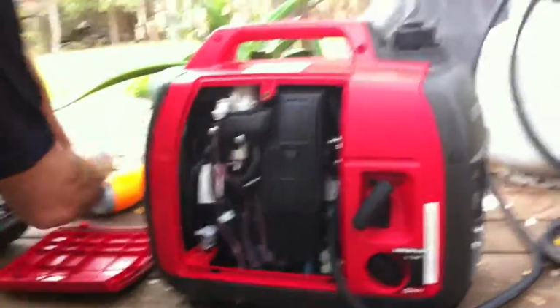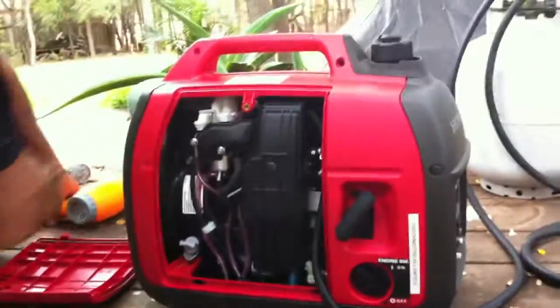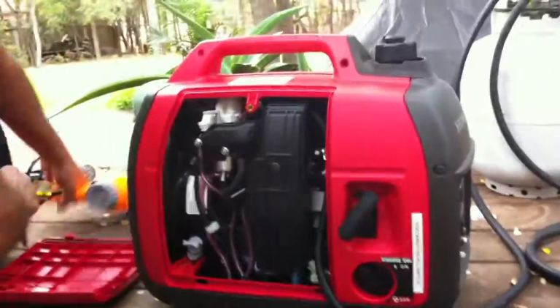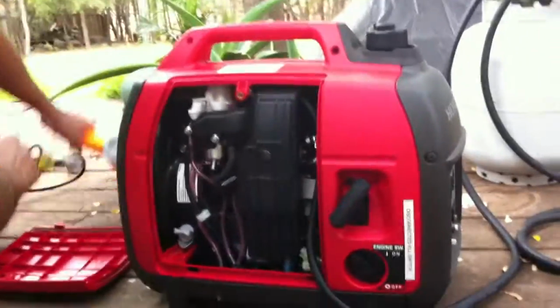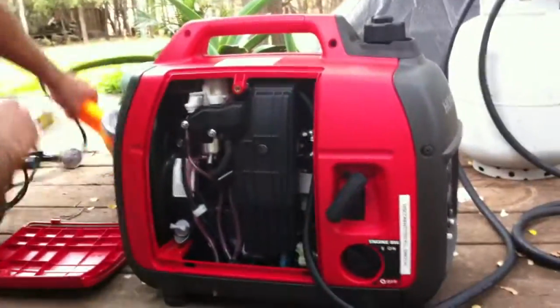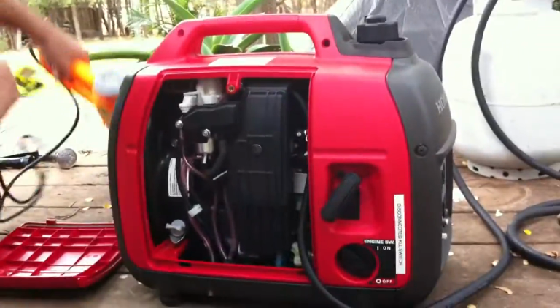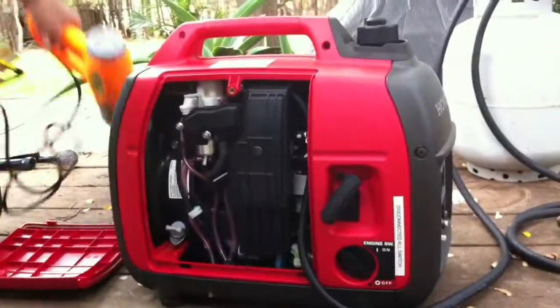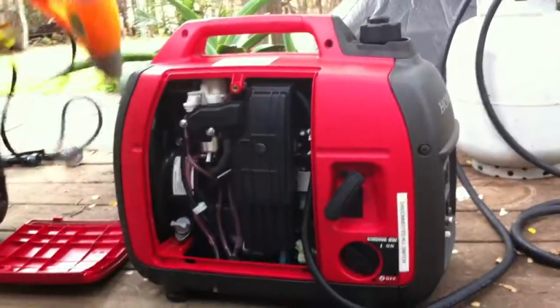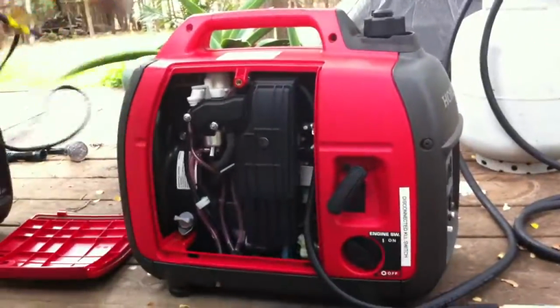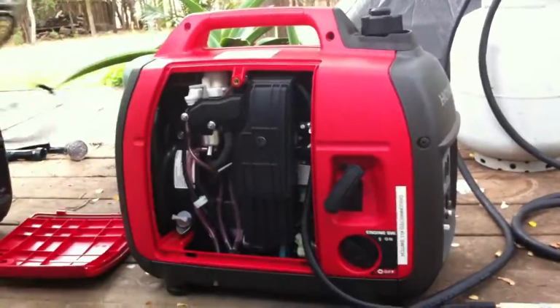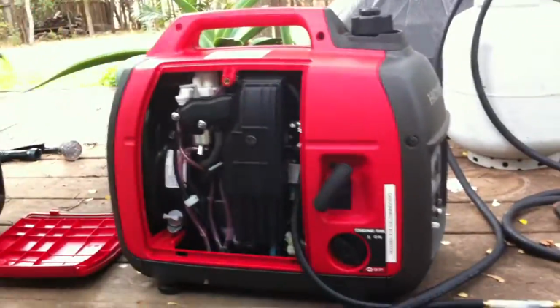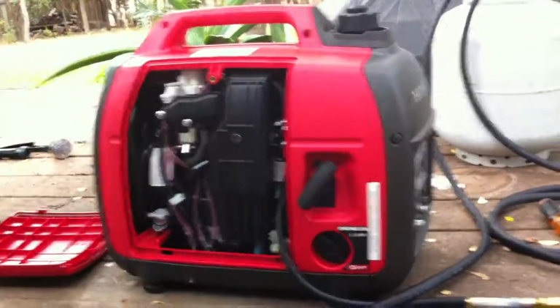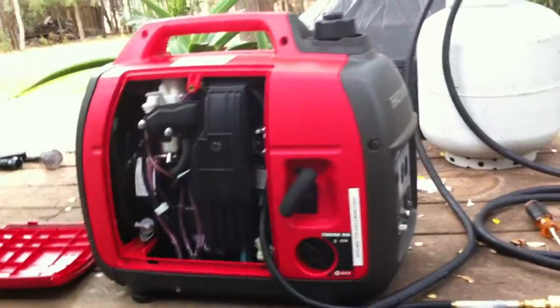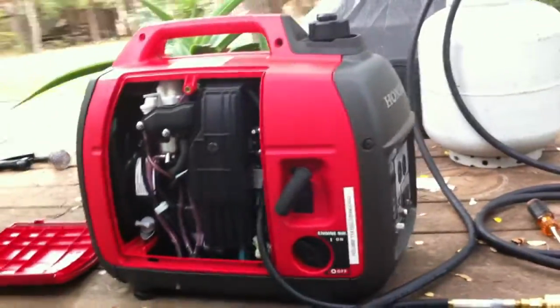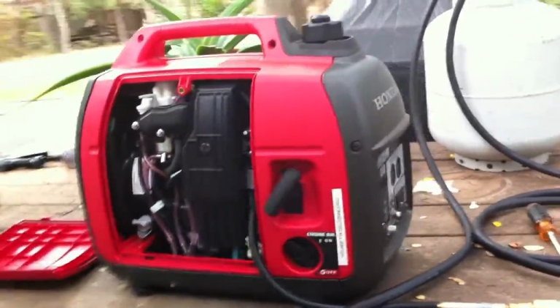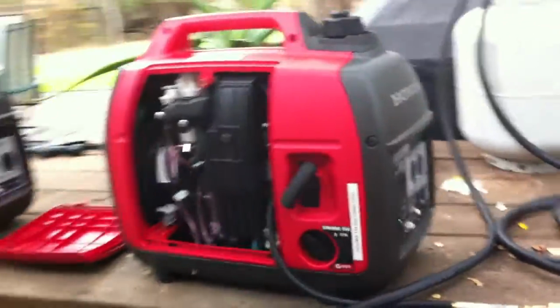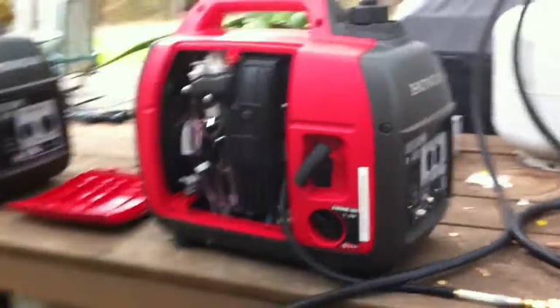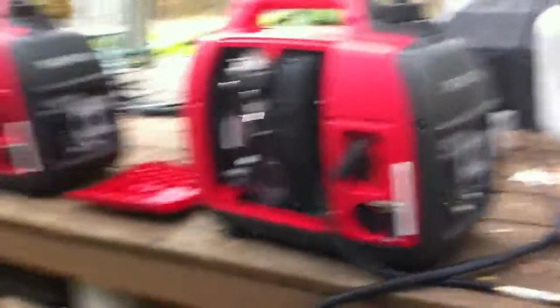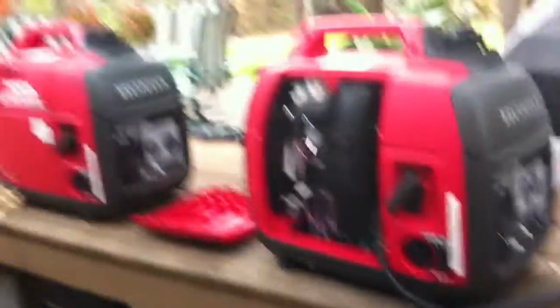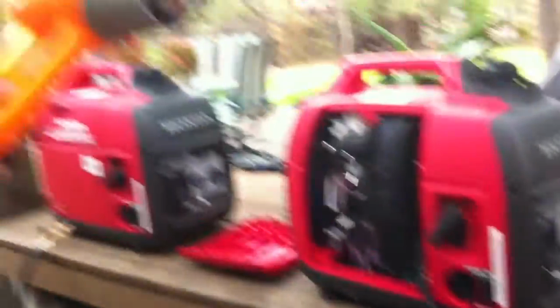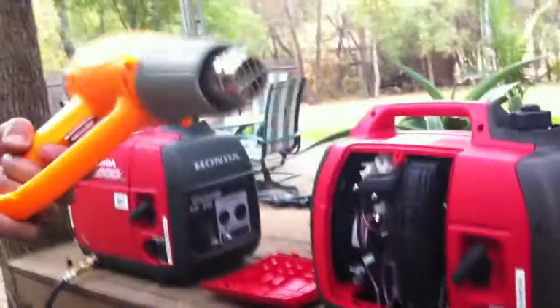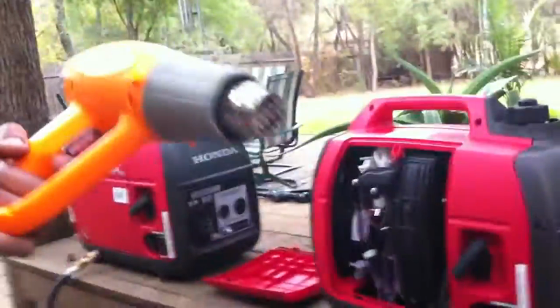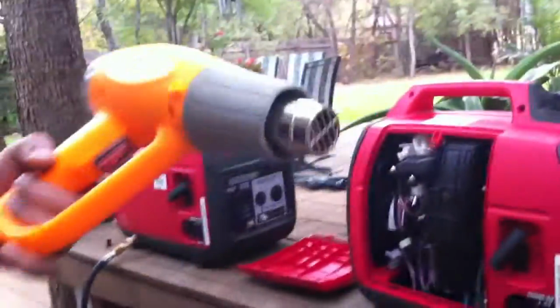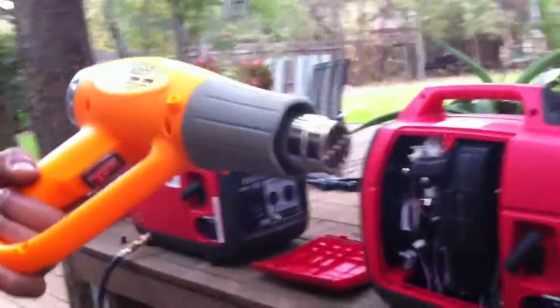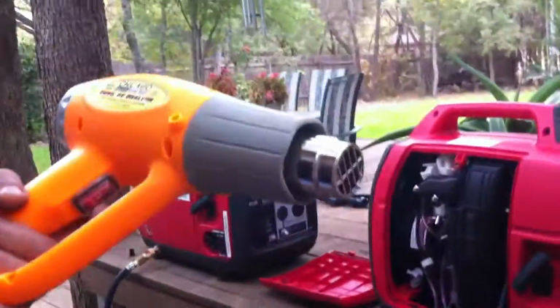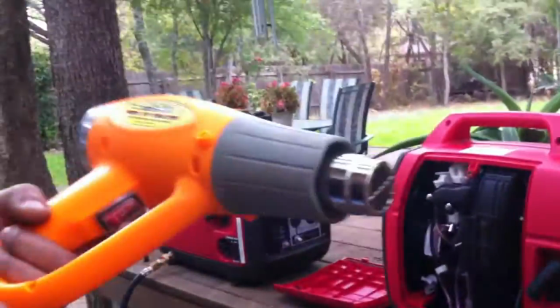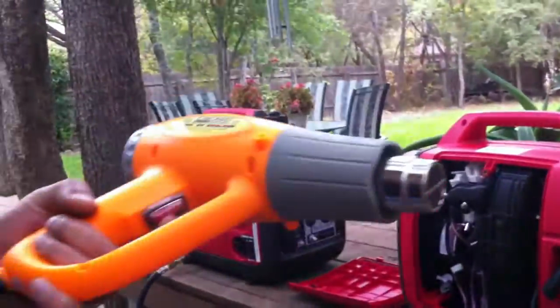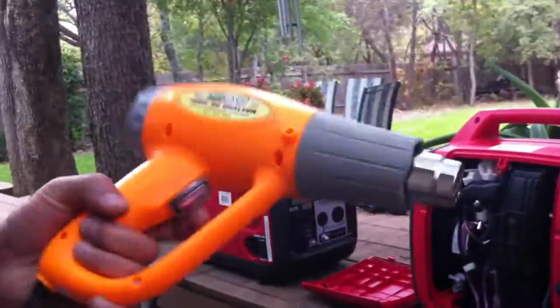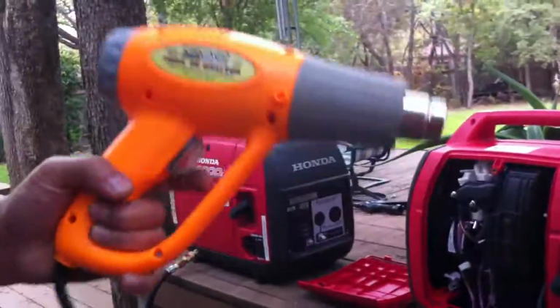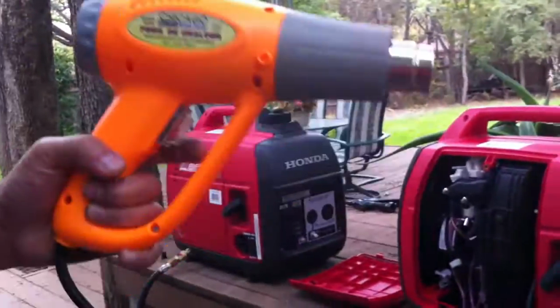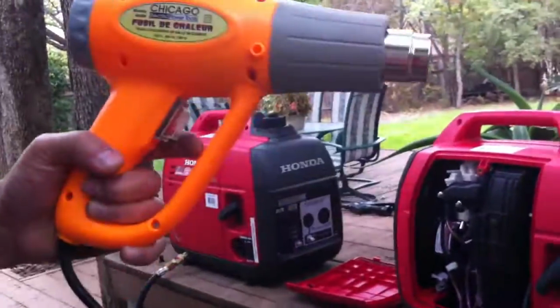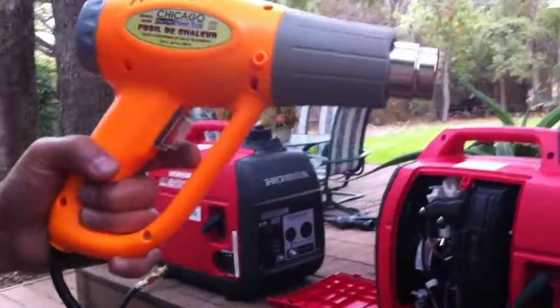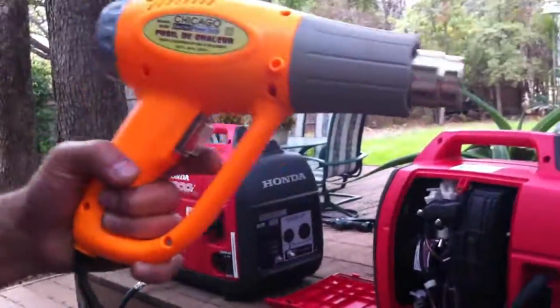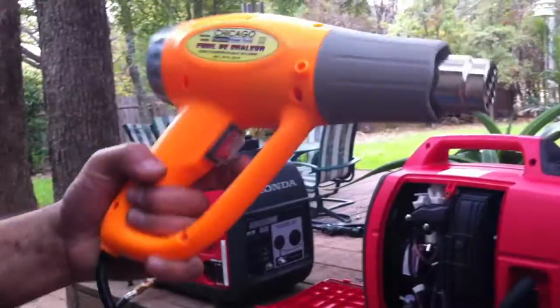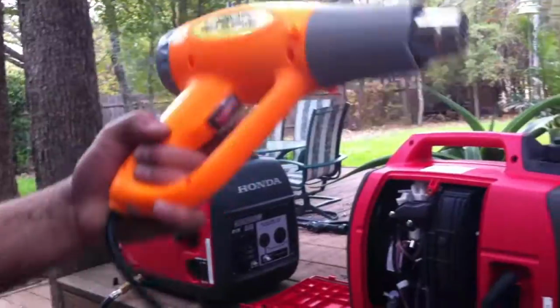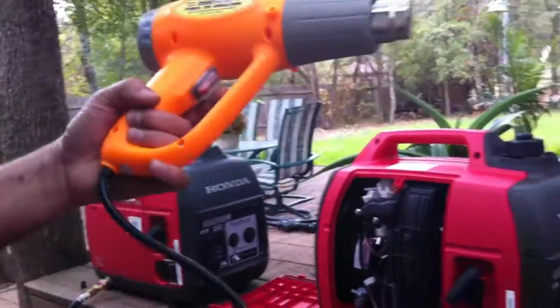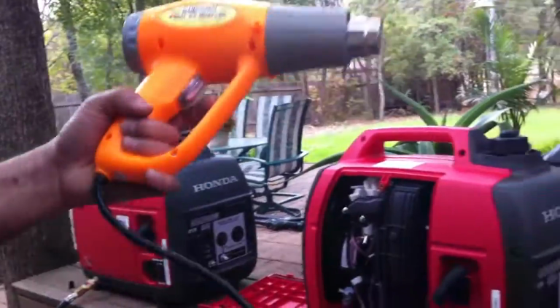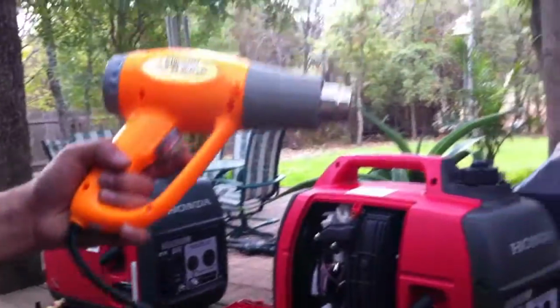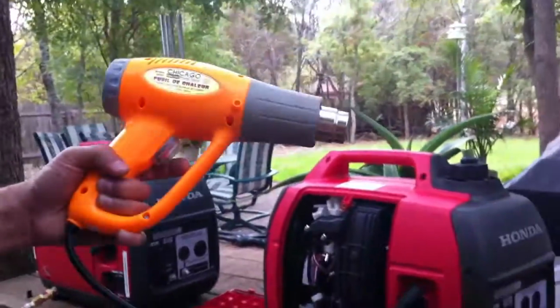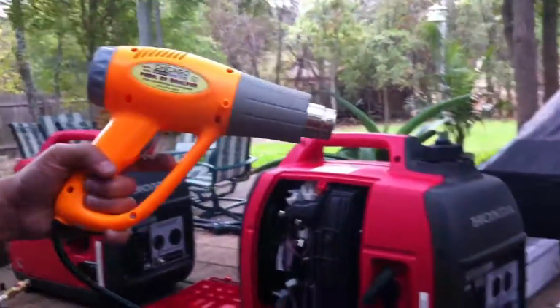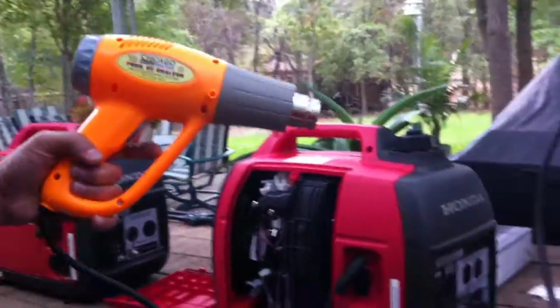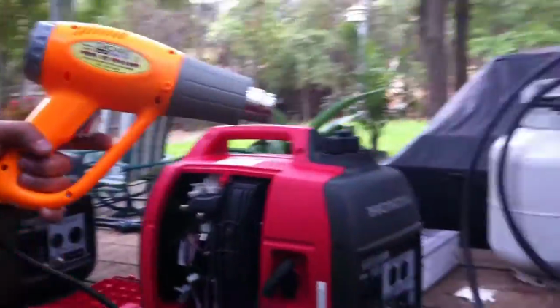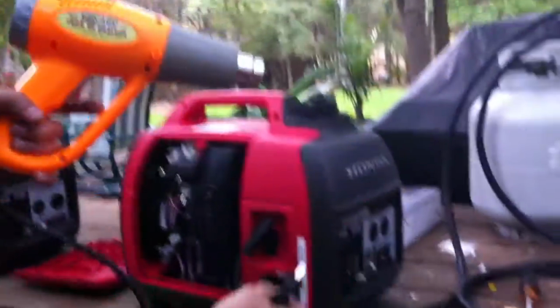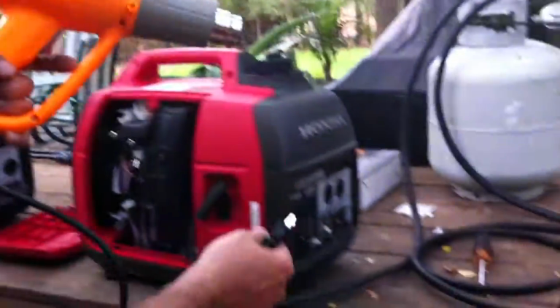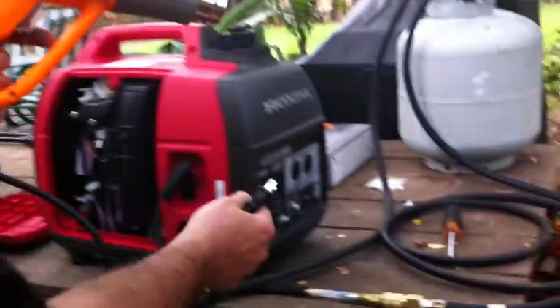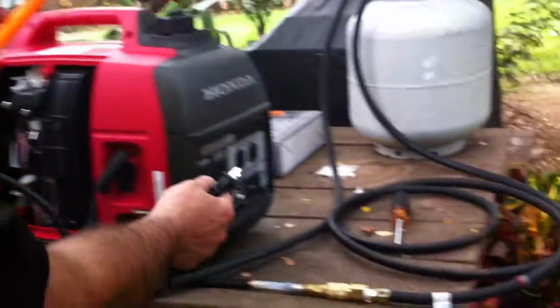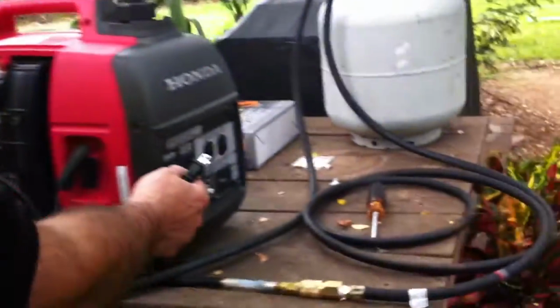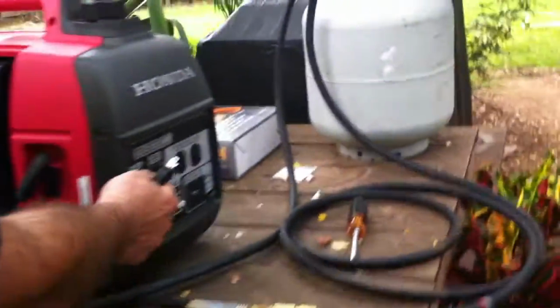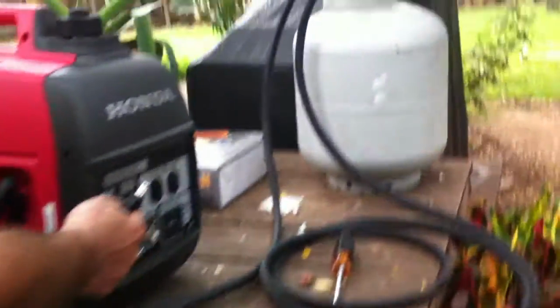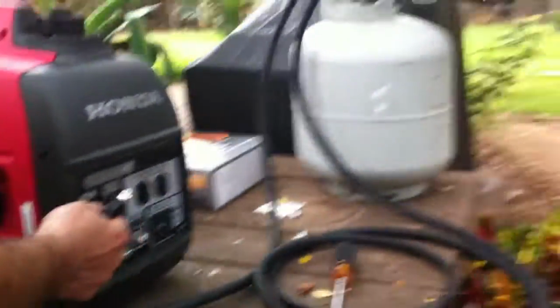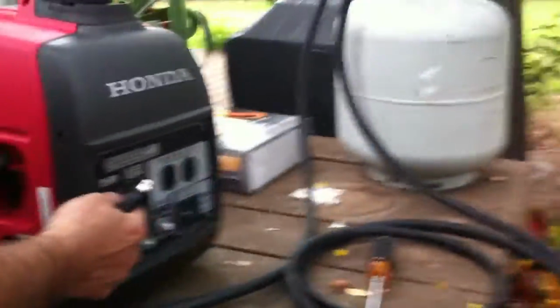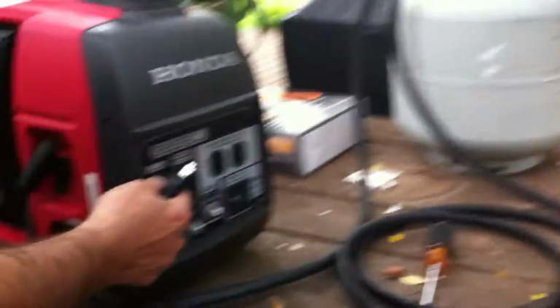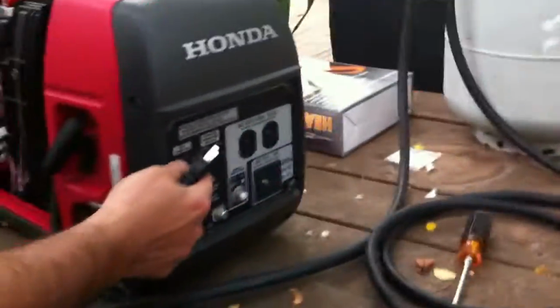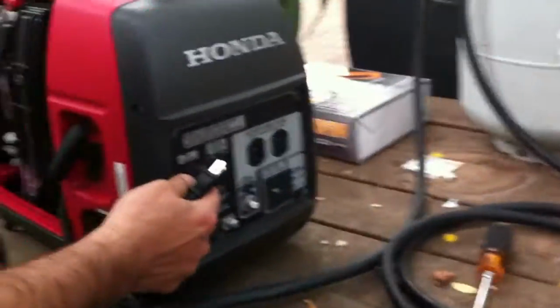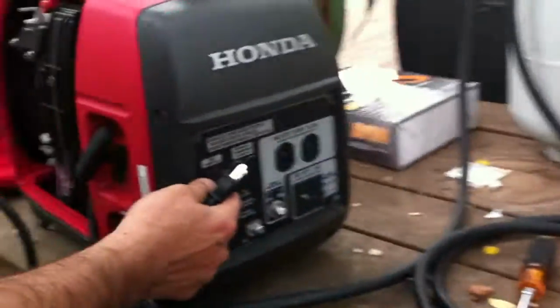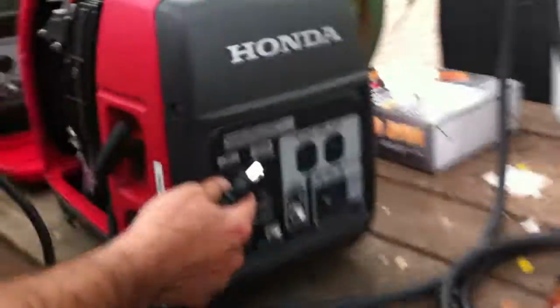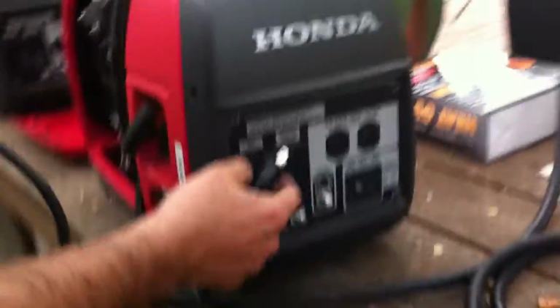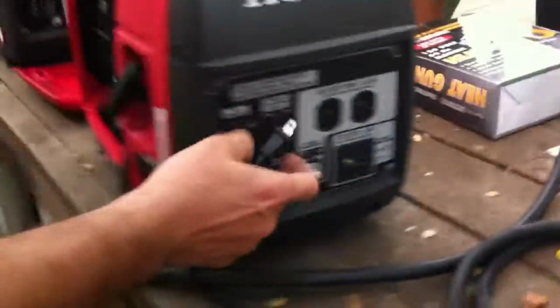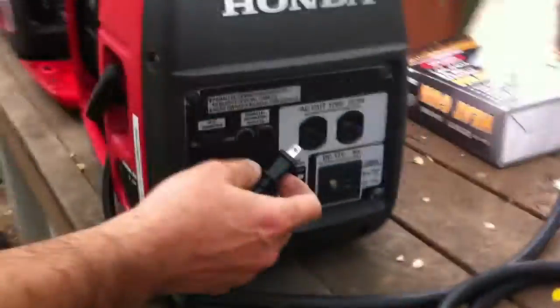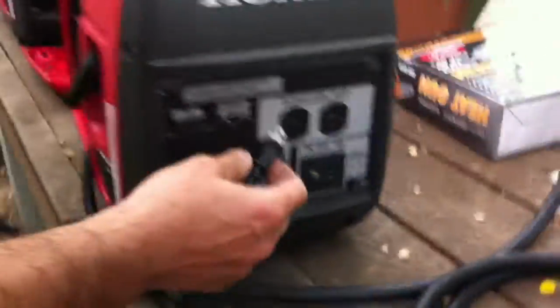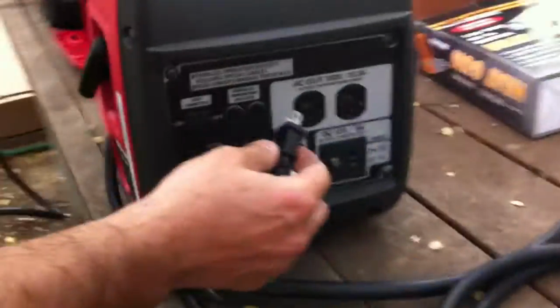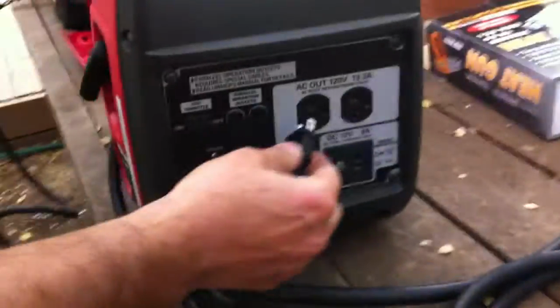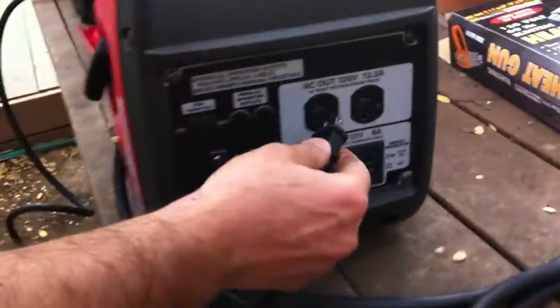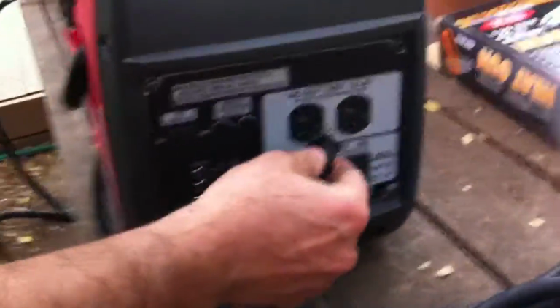I have a 1500-watt heat gun right in here. I'm going to put it on there as a load and see how it performs.